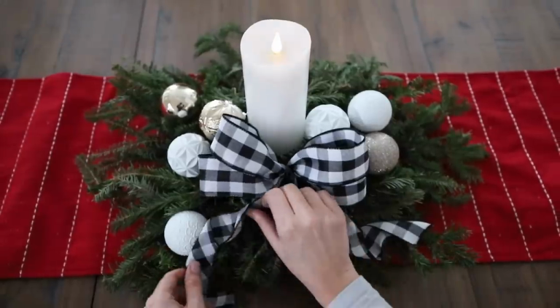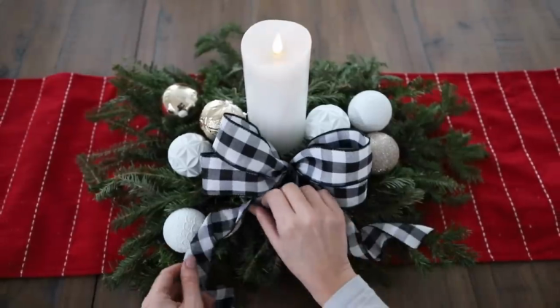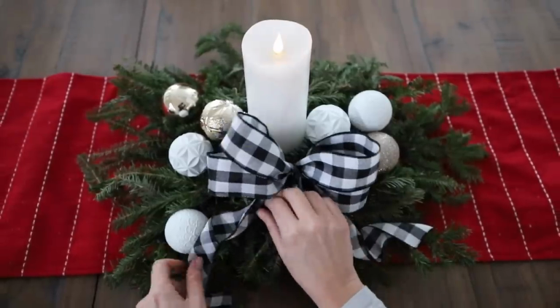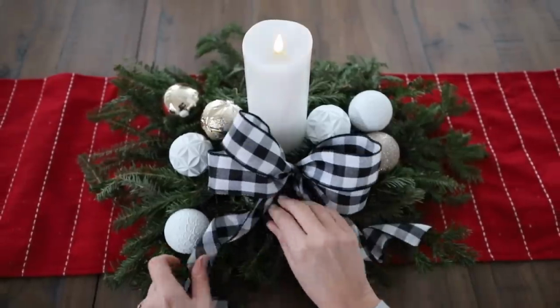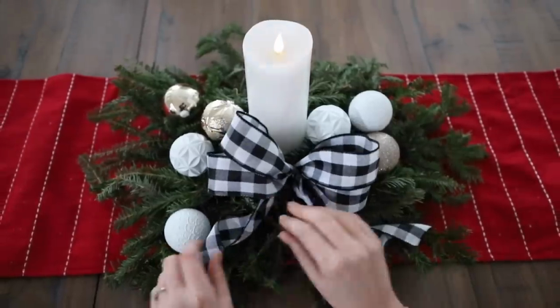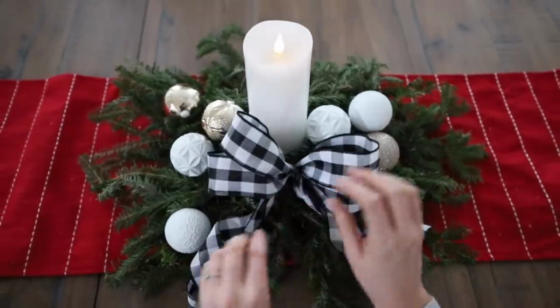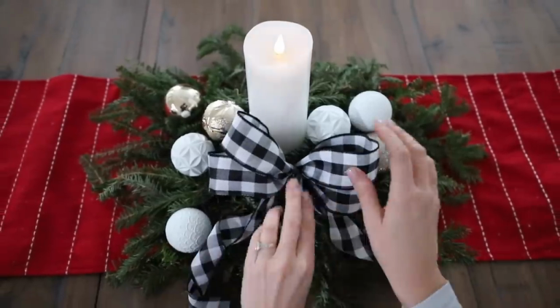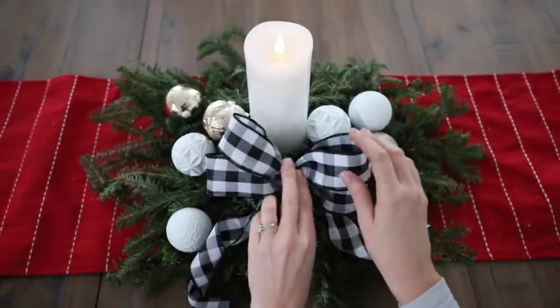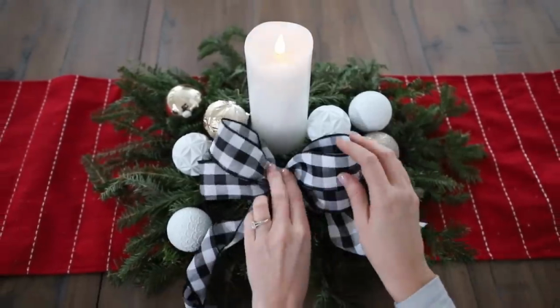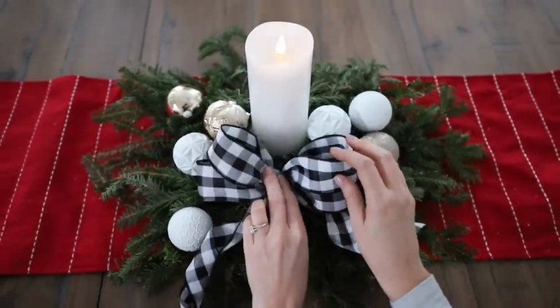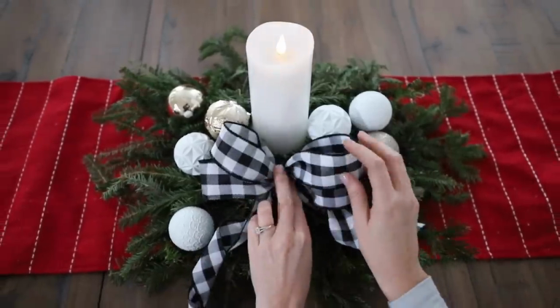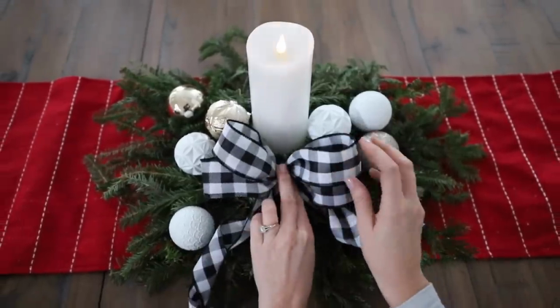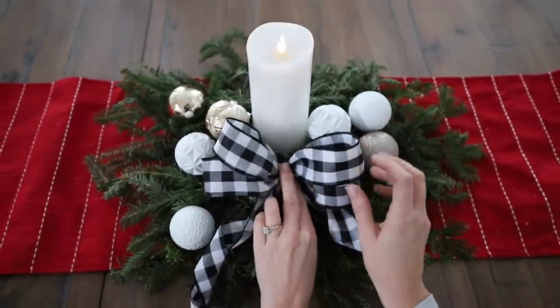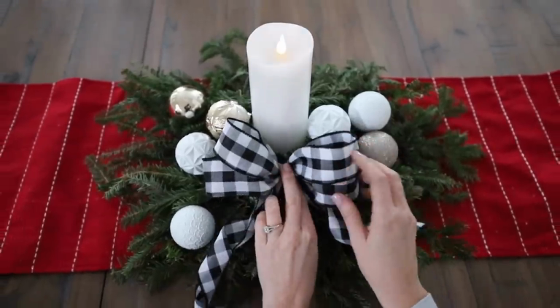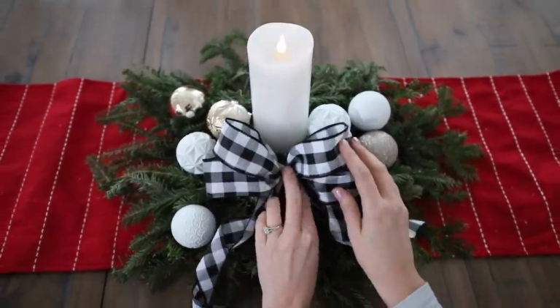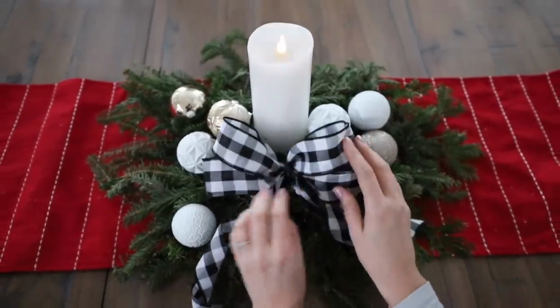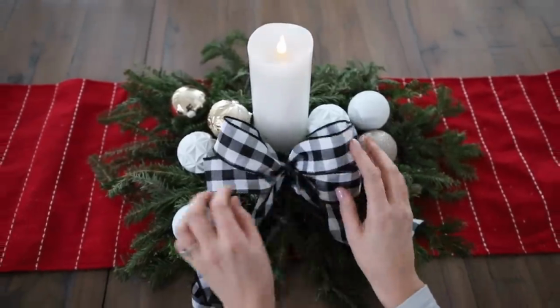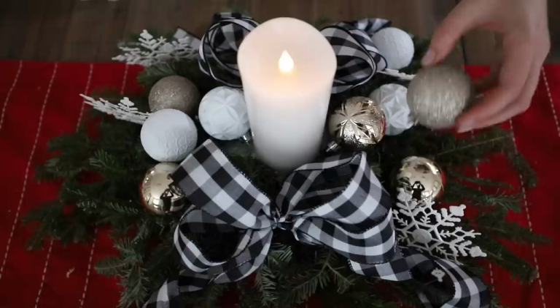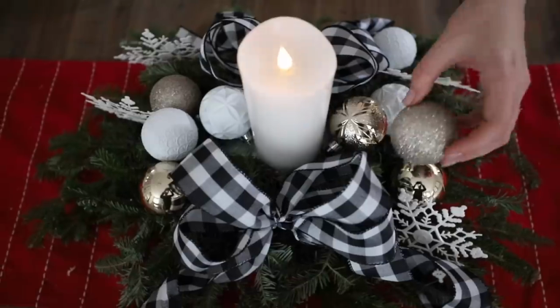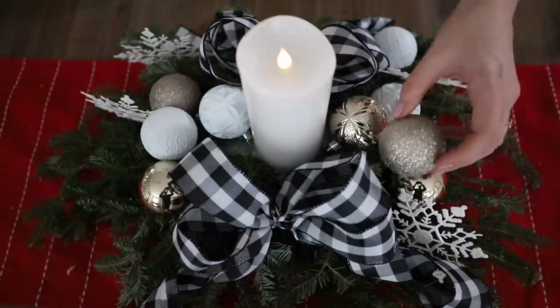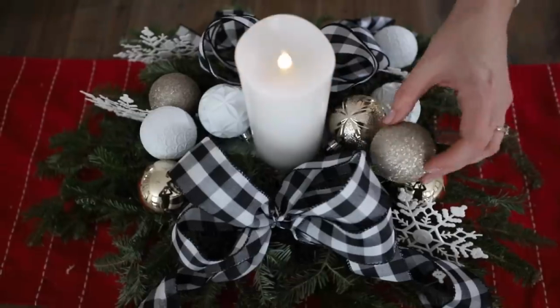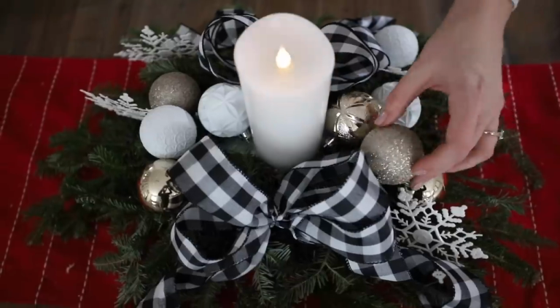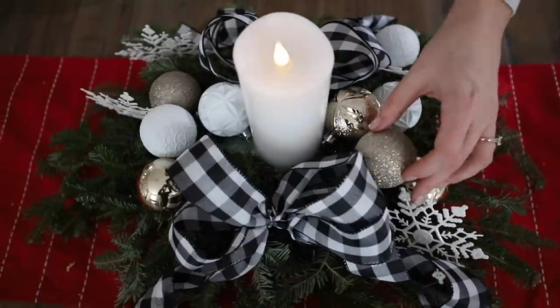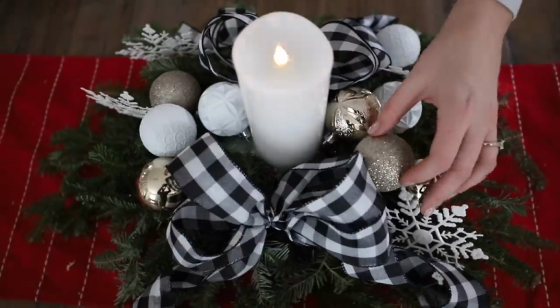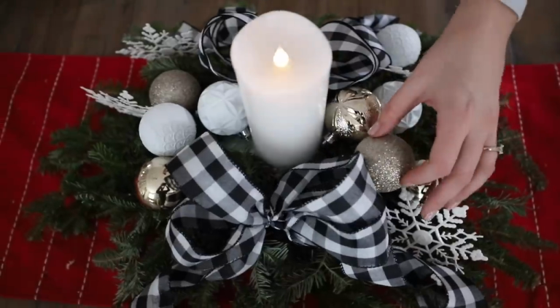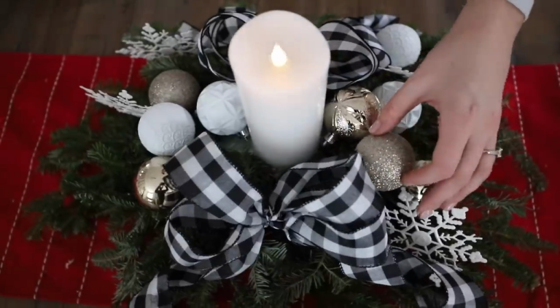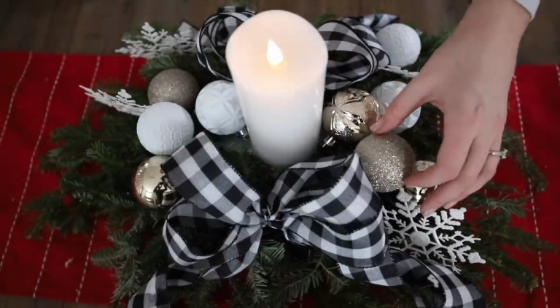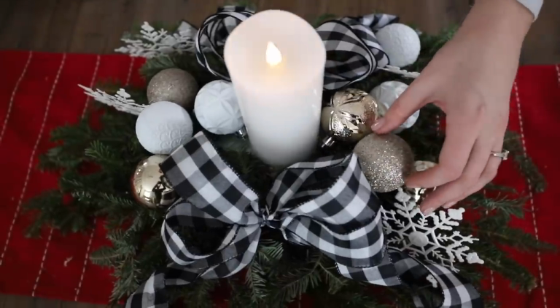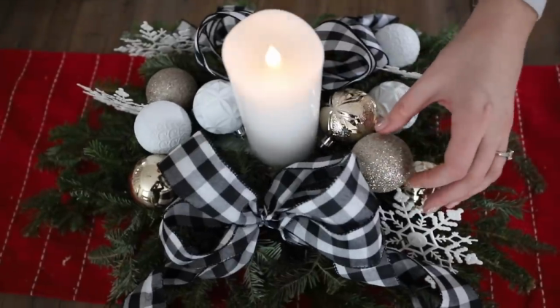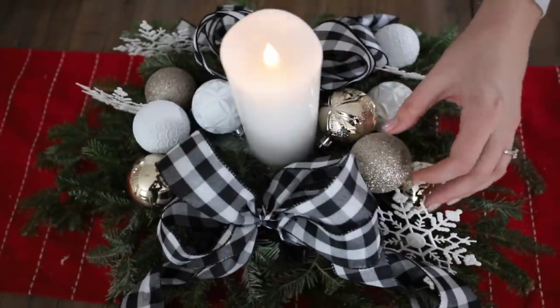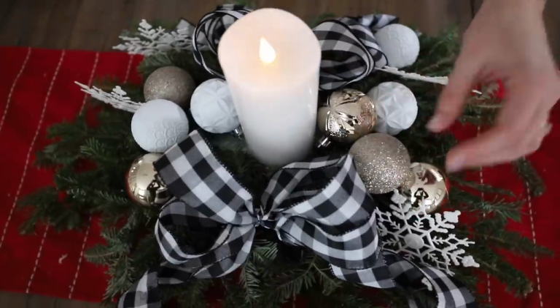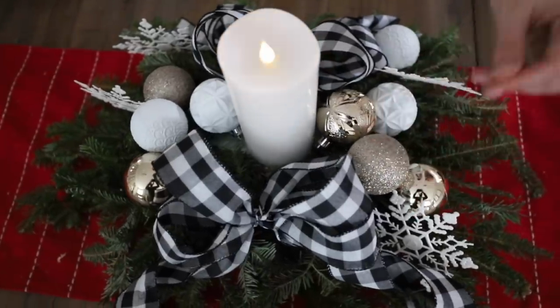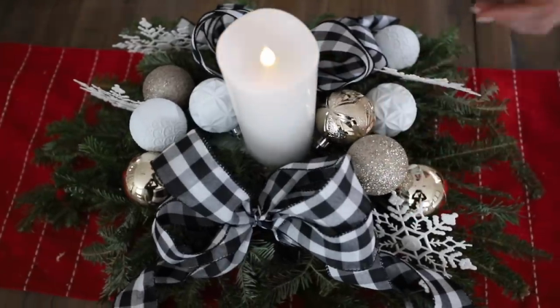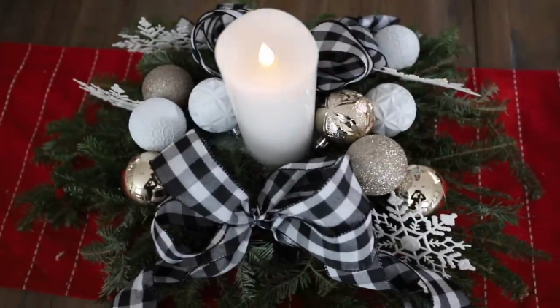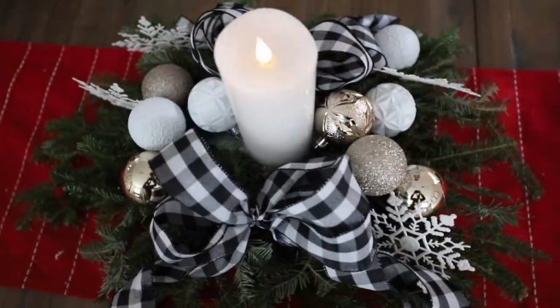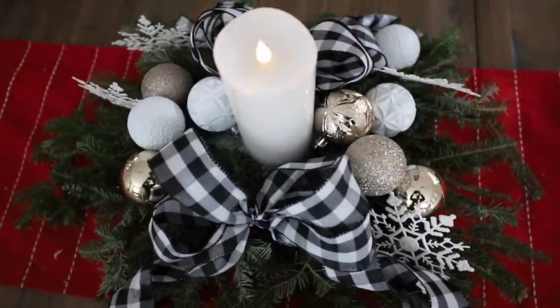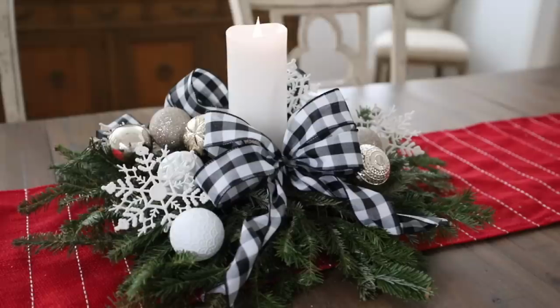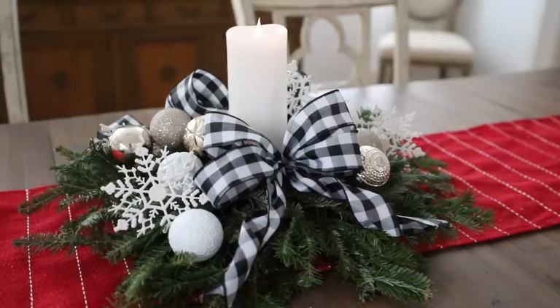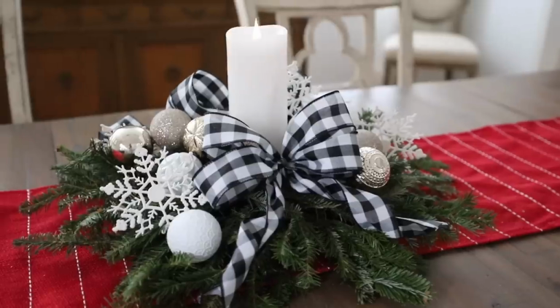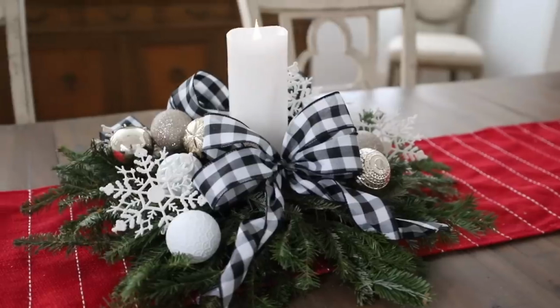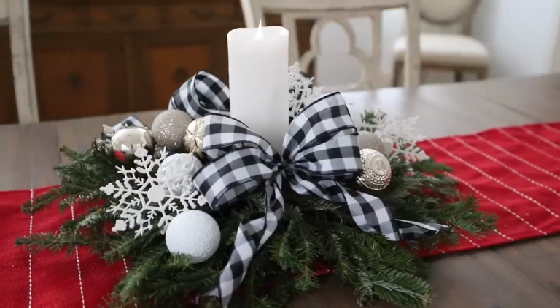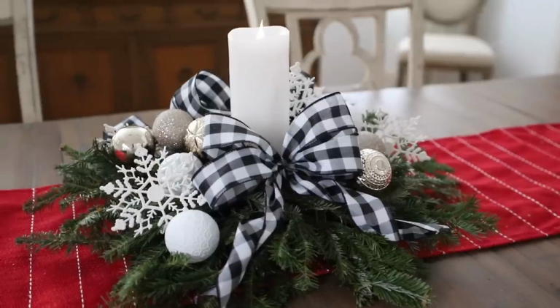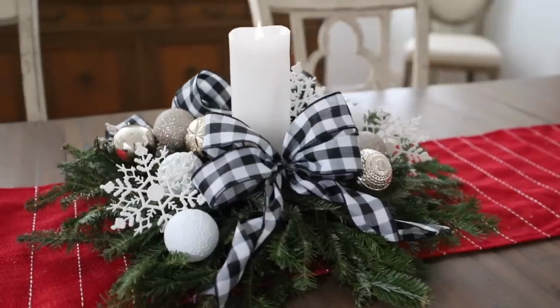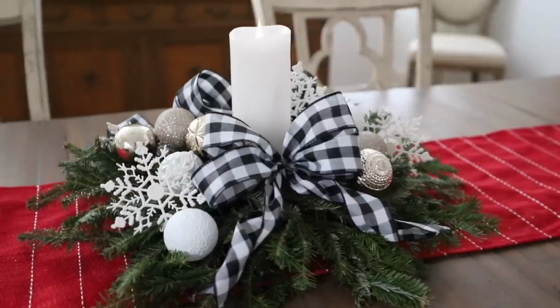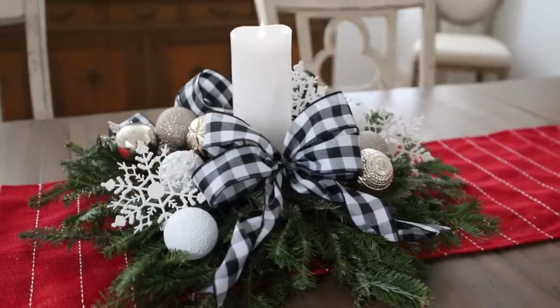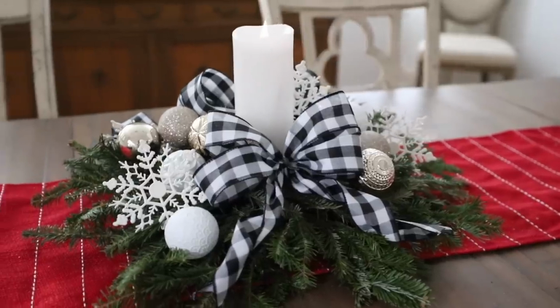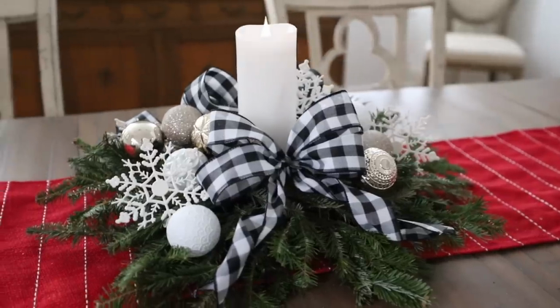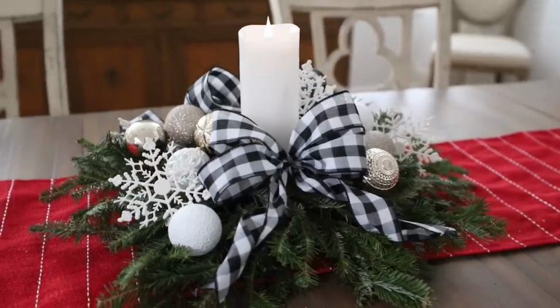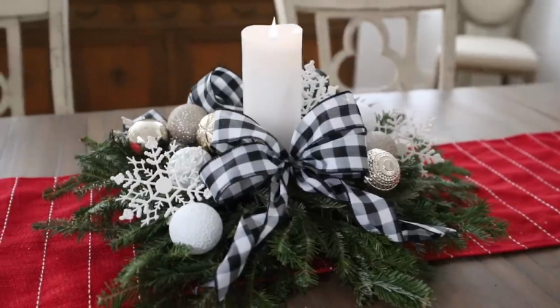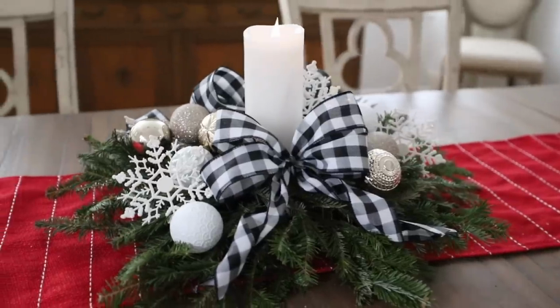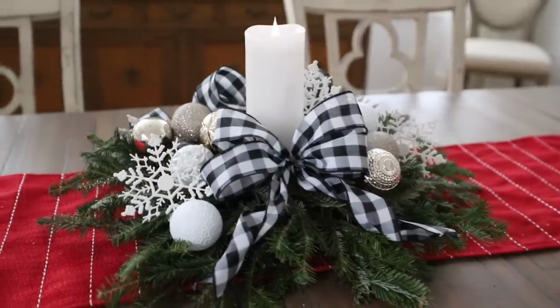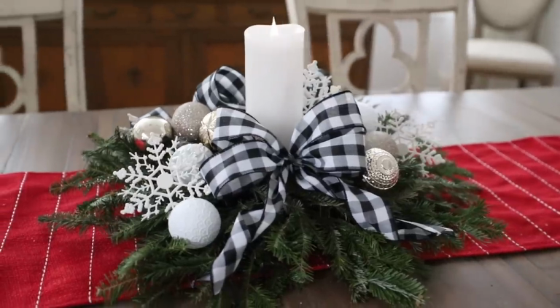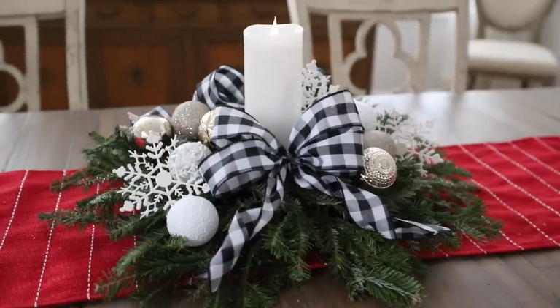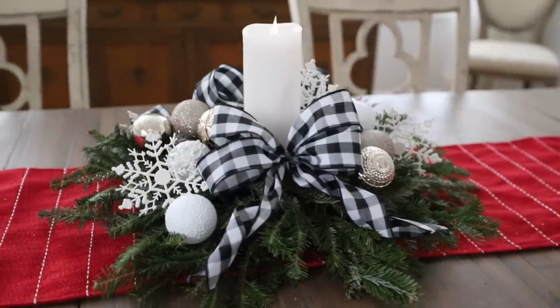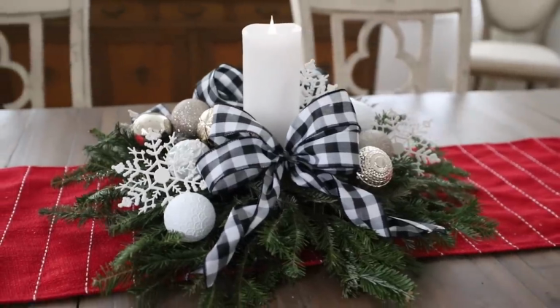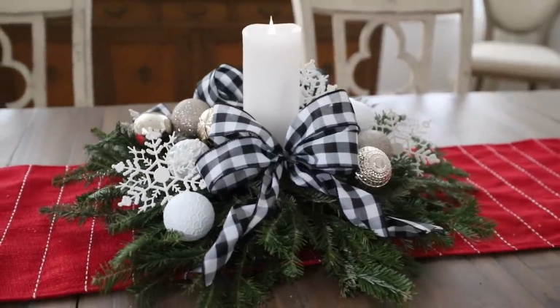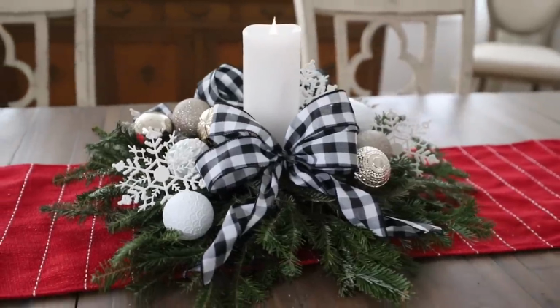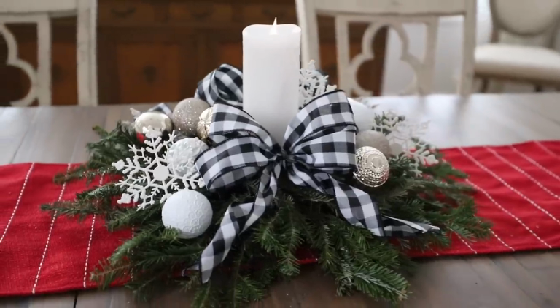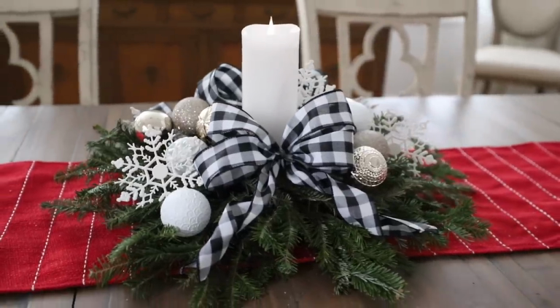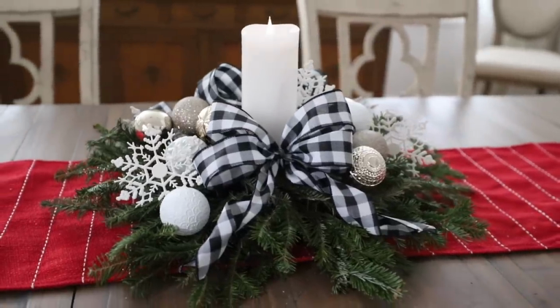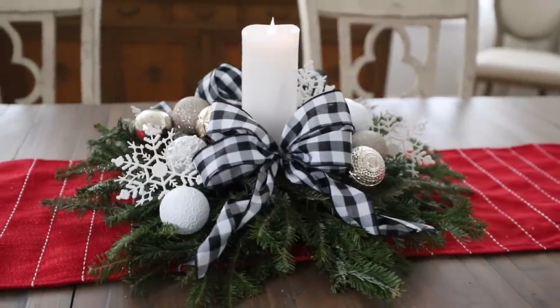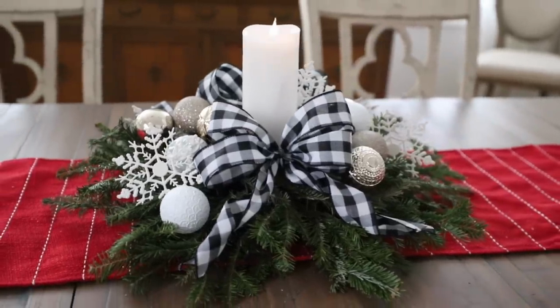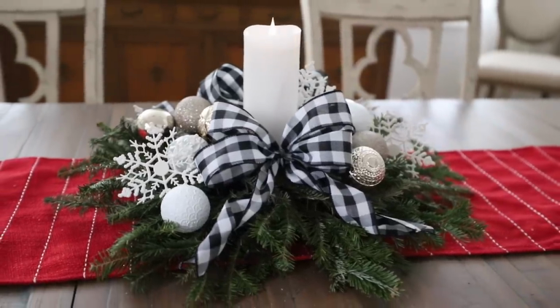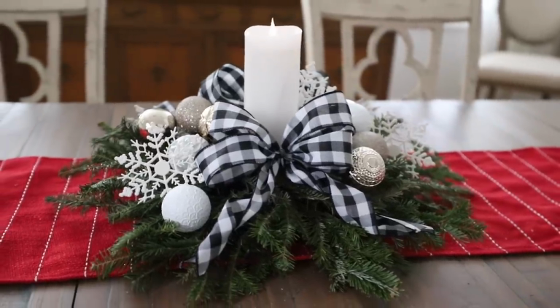I made two of these to sit on either side of the arrangement, and I added some little snowflakes. Isn't this gorgeous? And I promise my socks were clean.